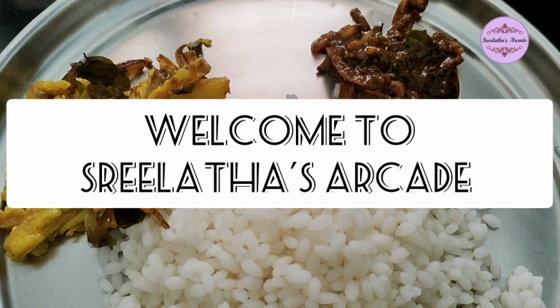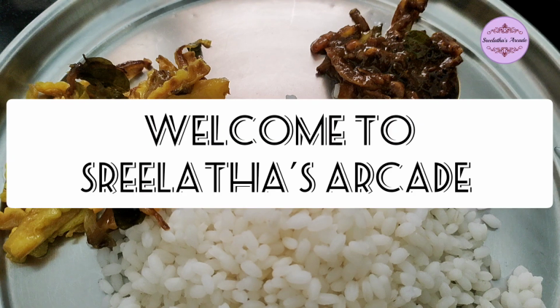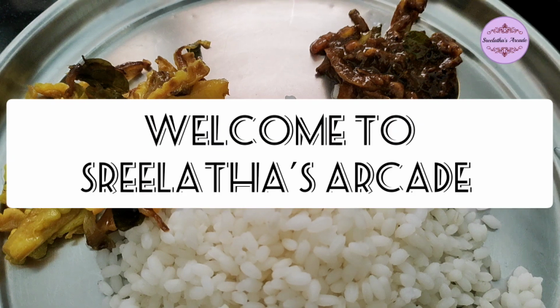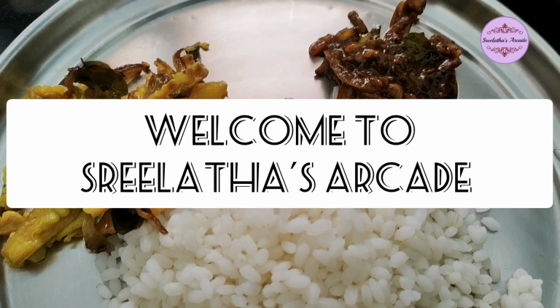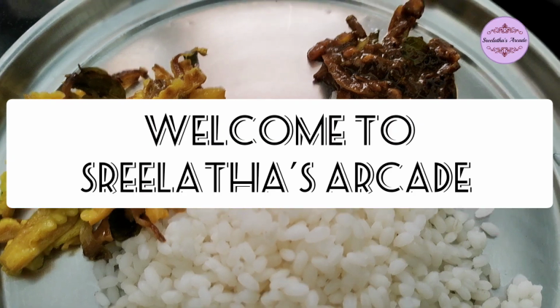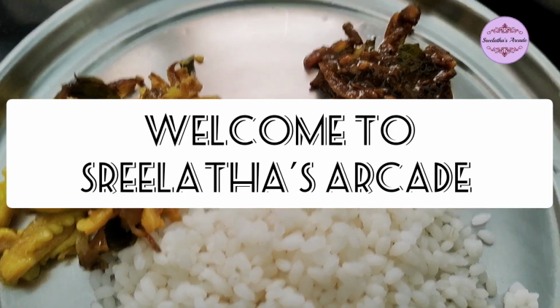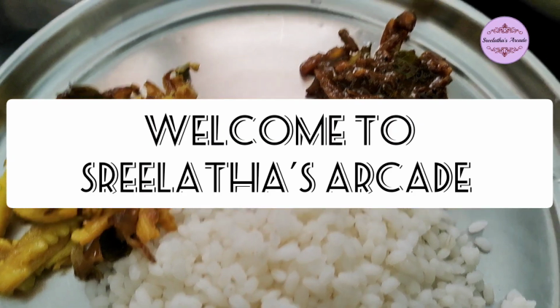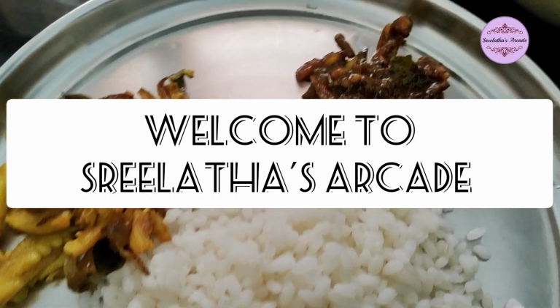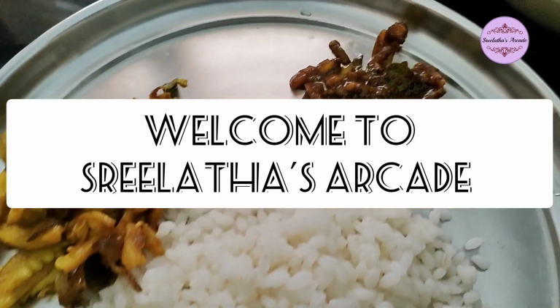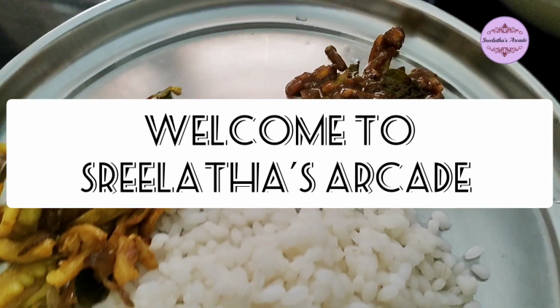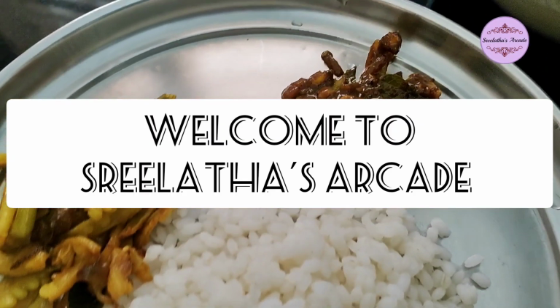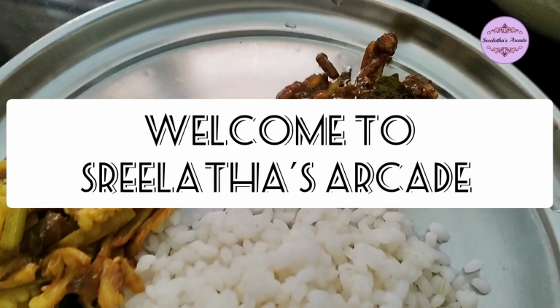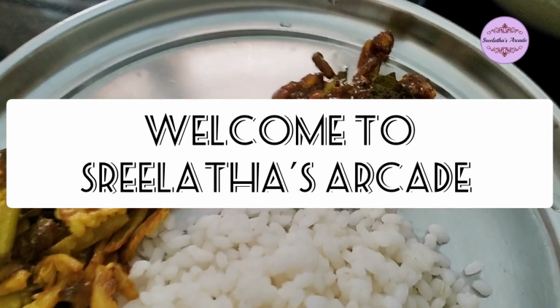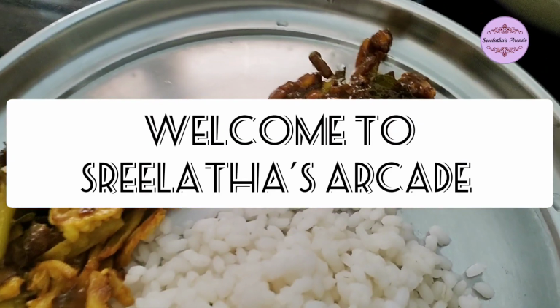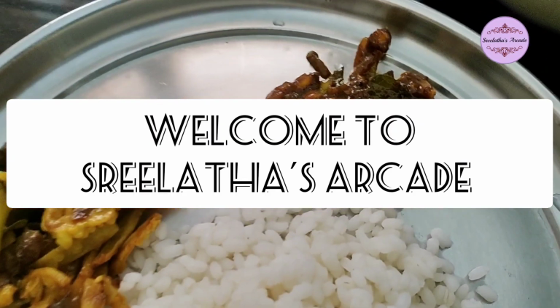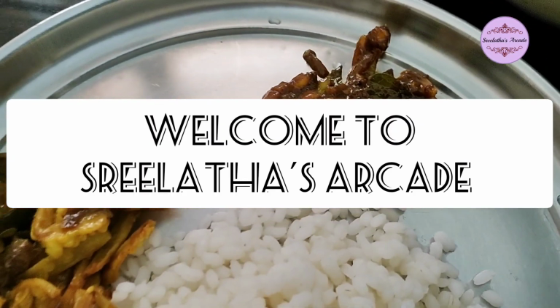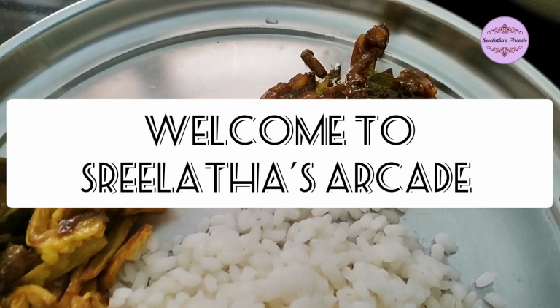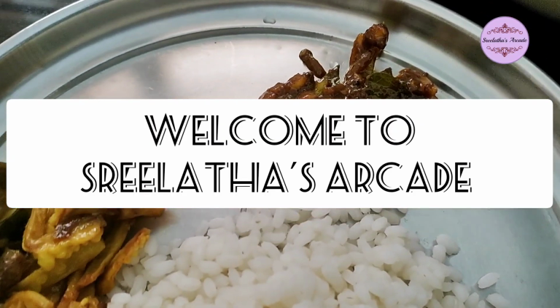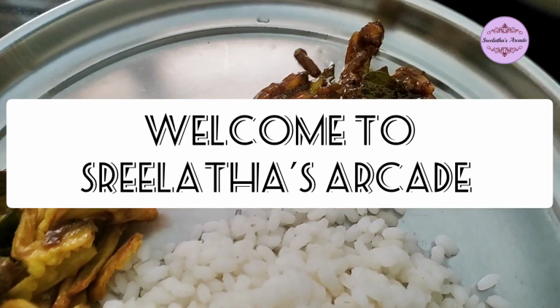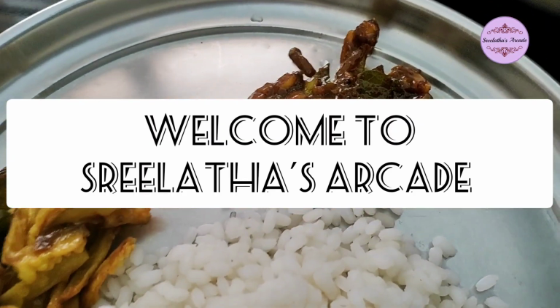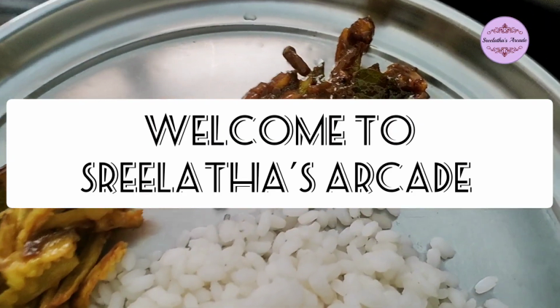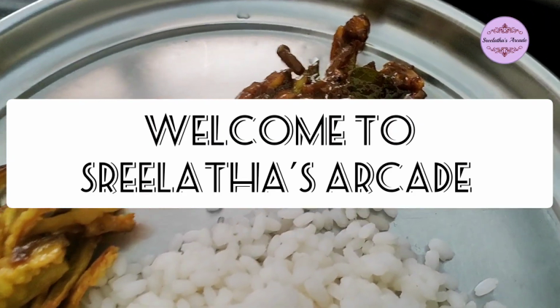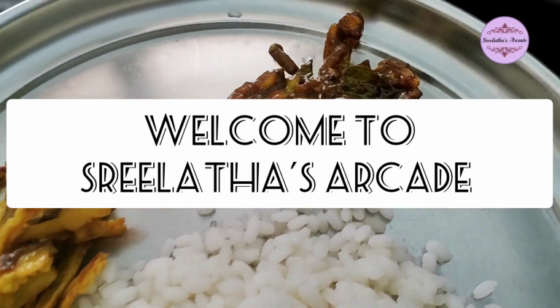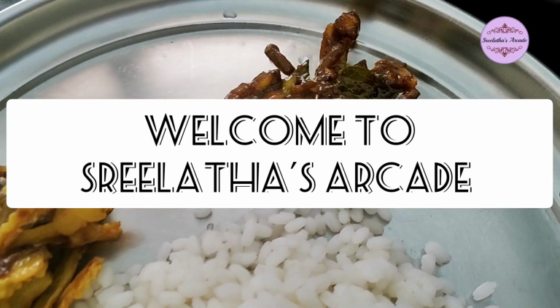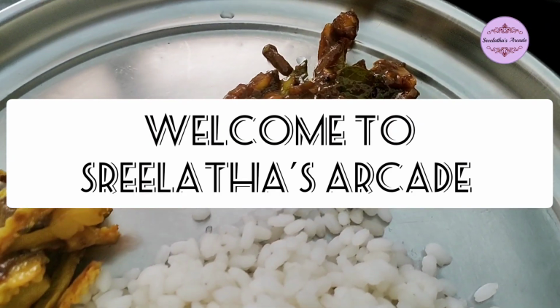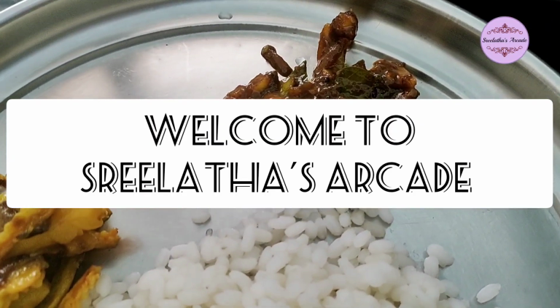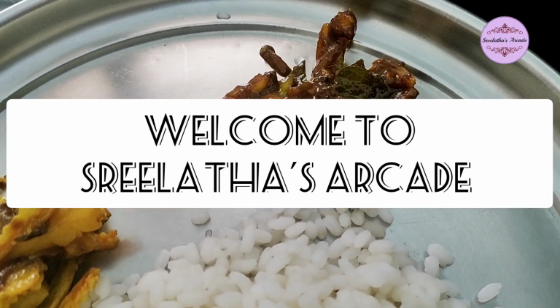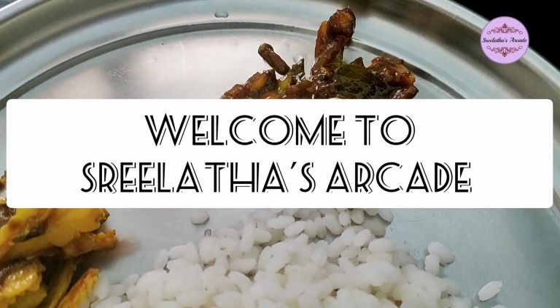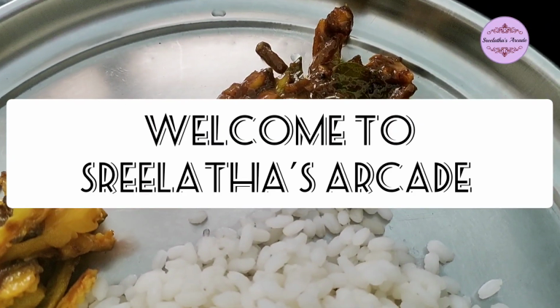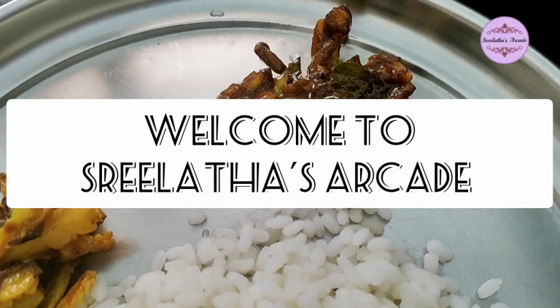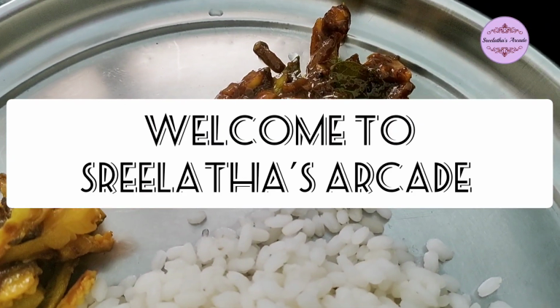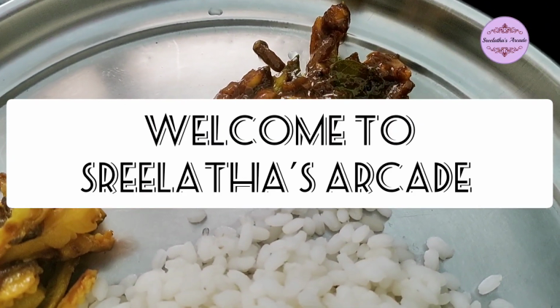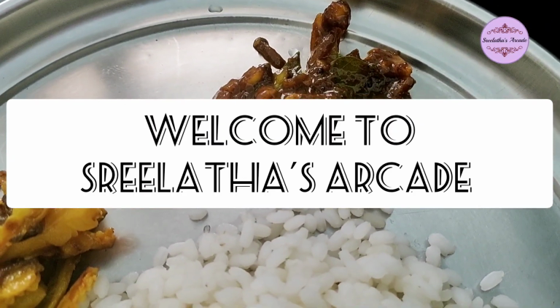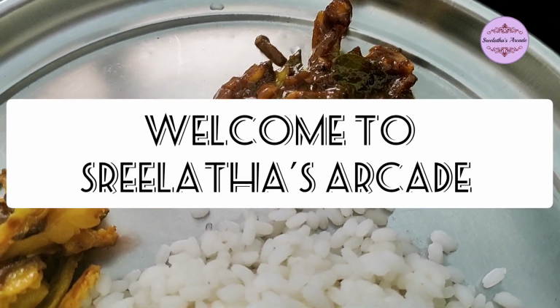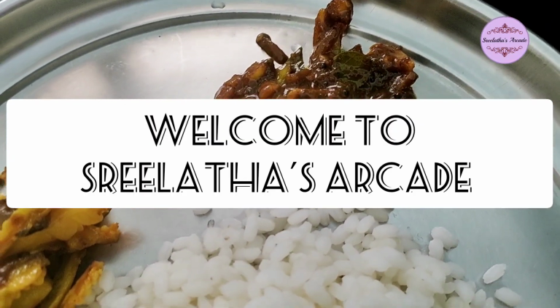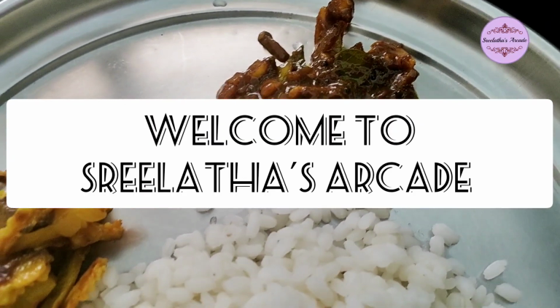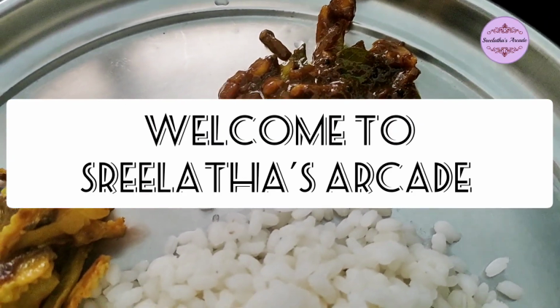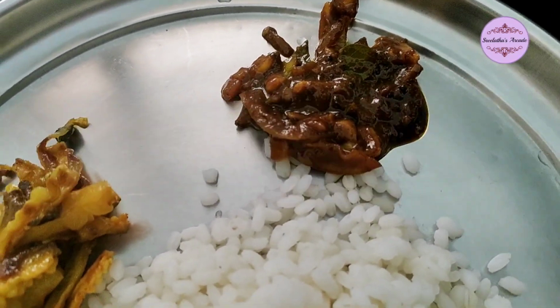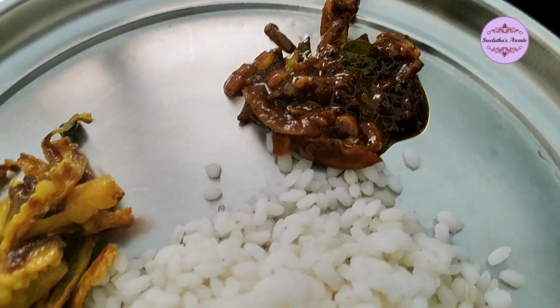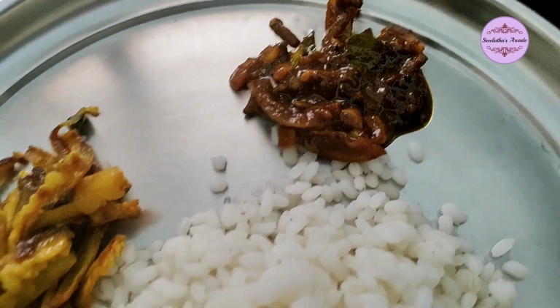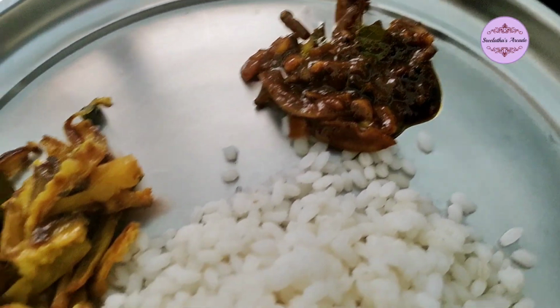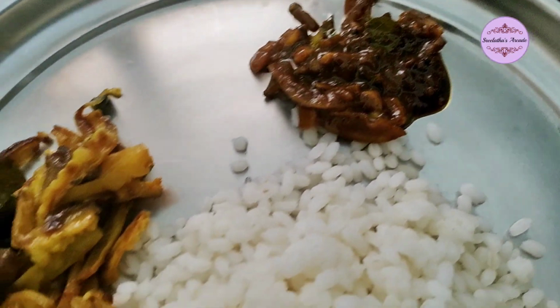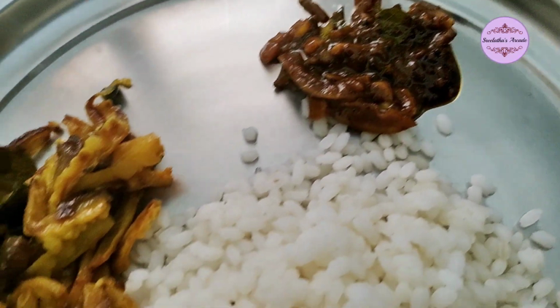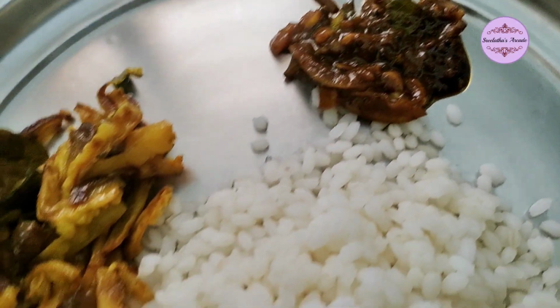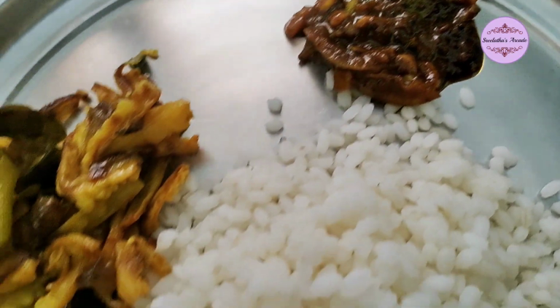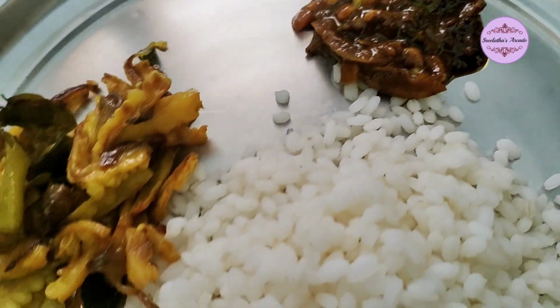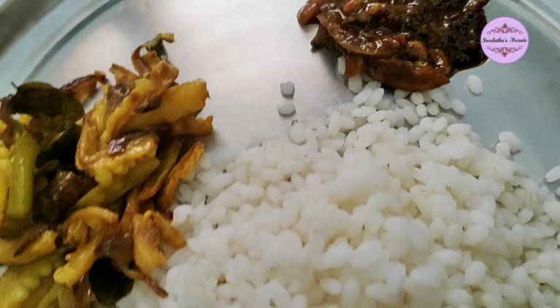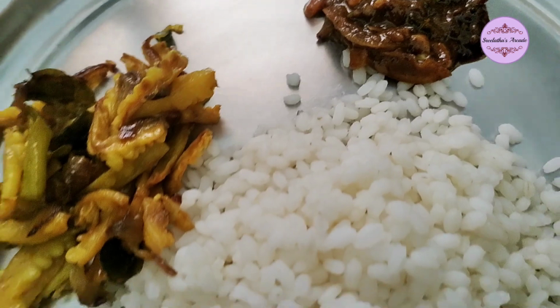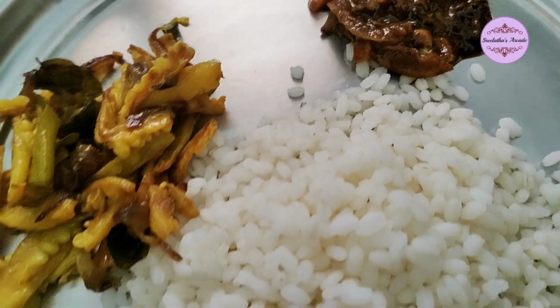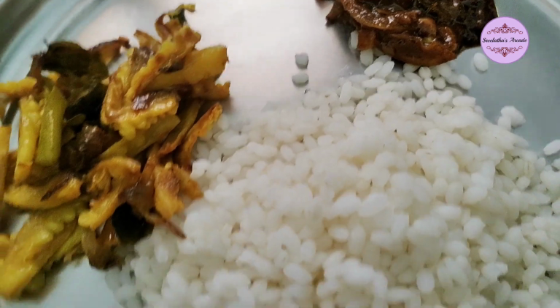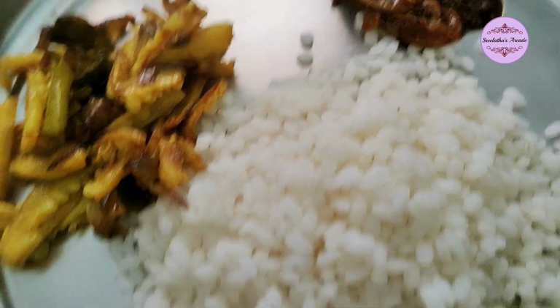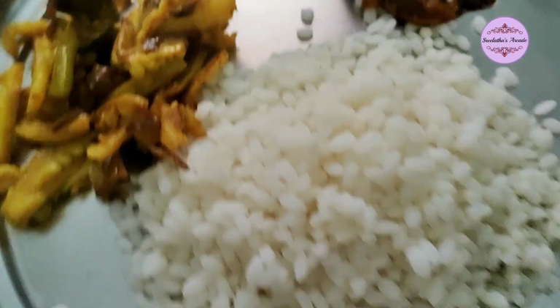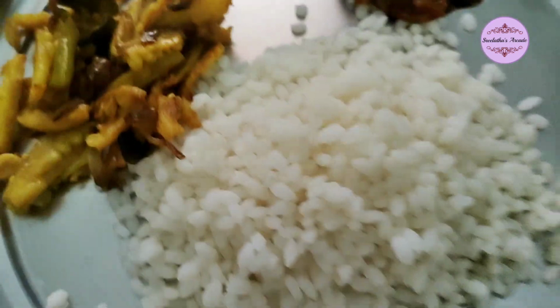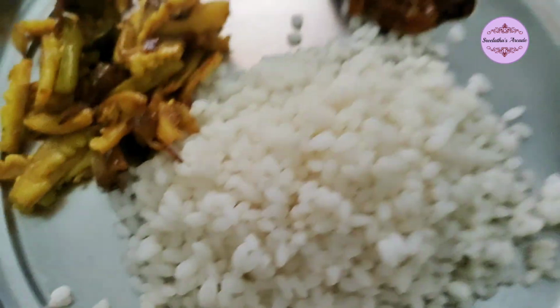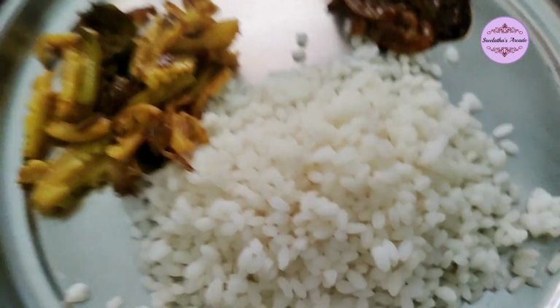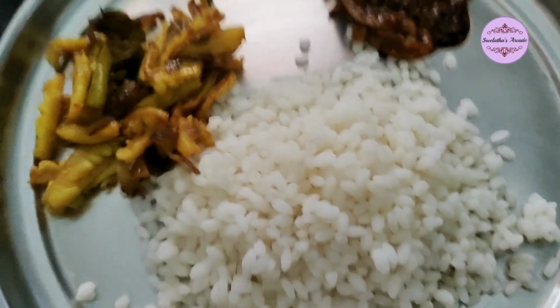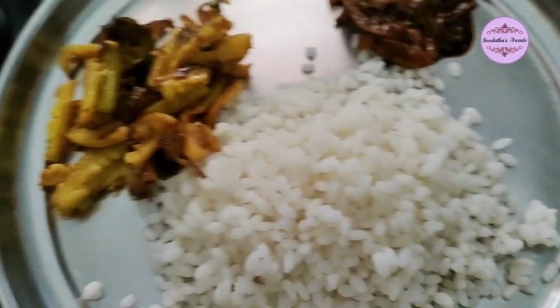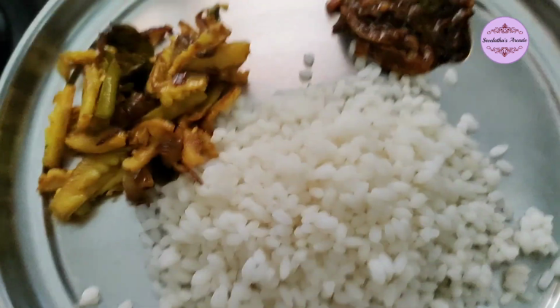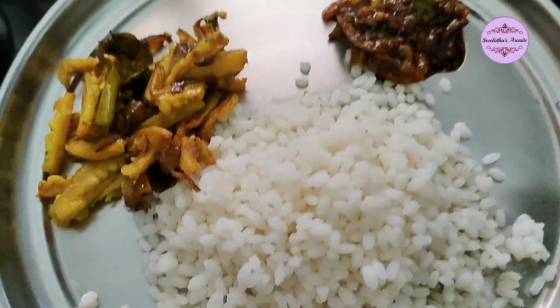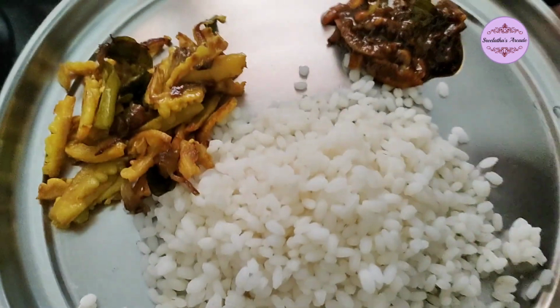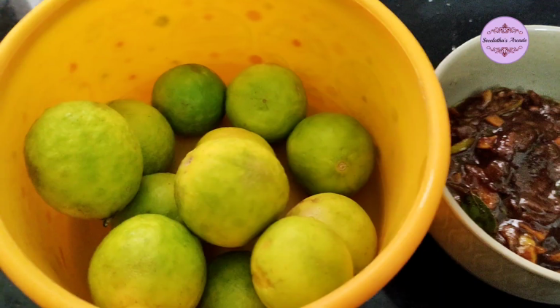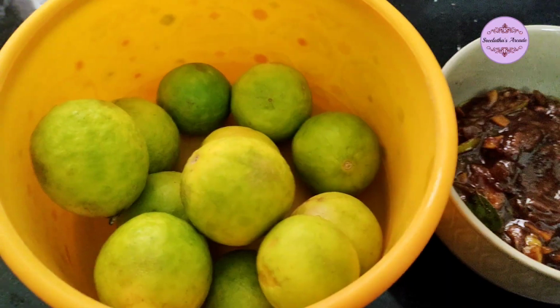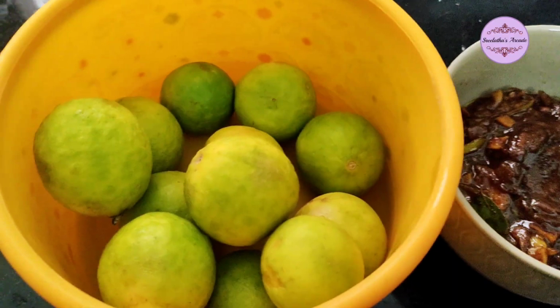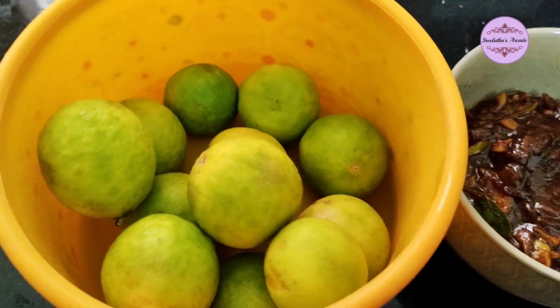Hello everyone. I am here to teach you with the Narengya Krisha. This is good and very tasty.